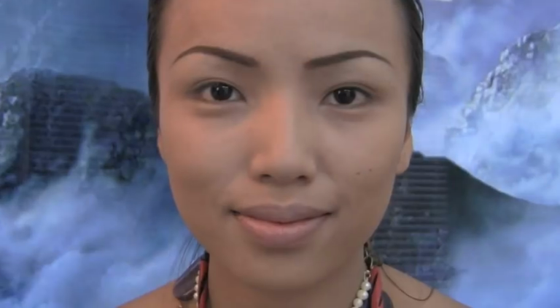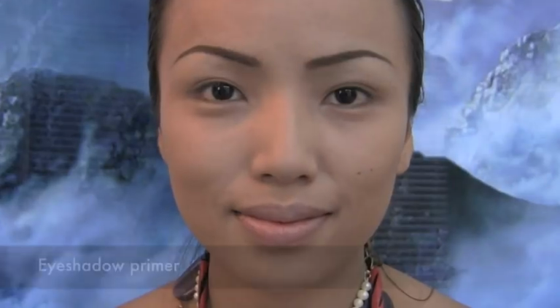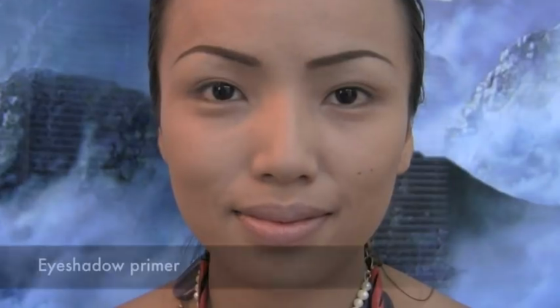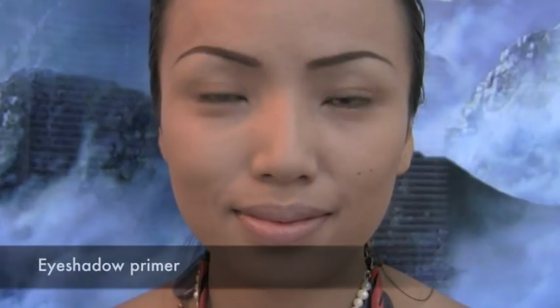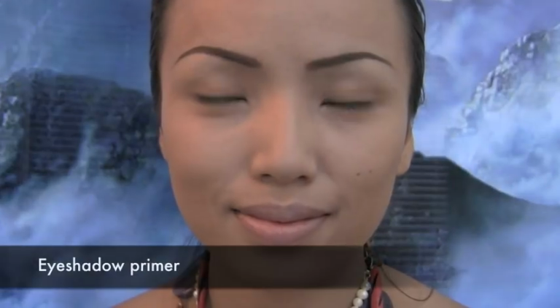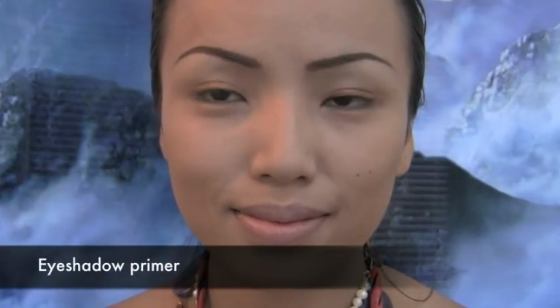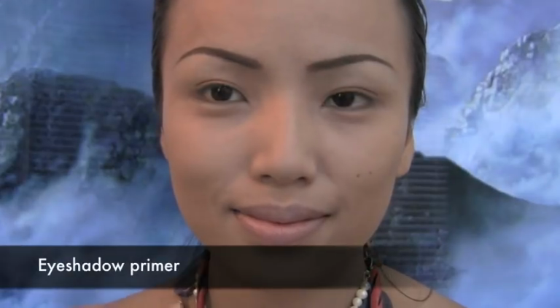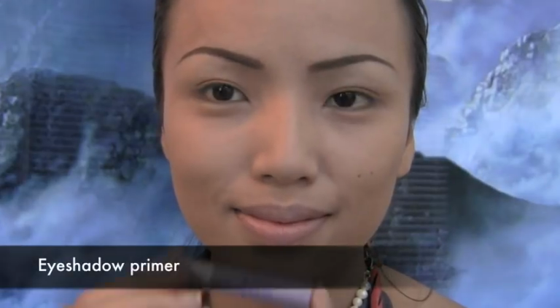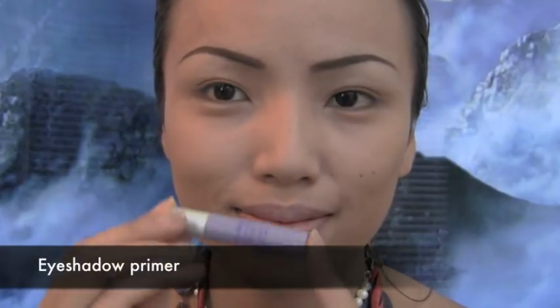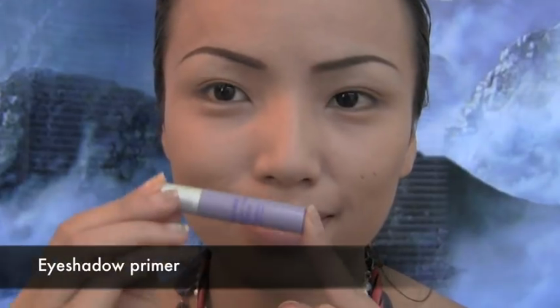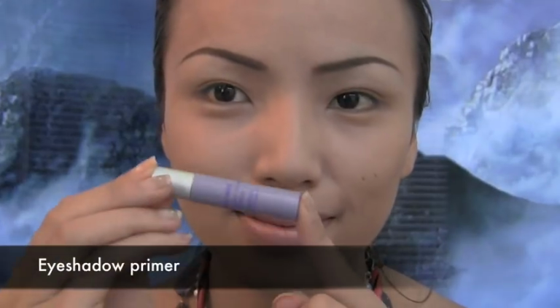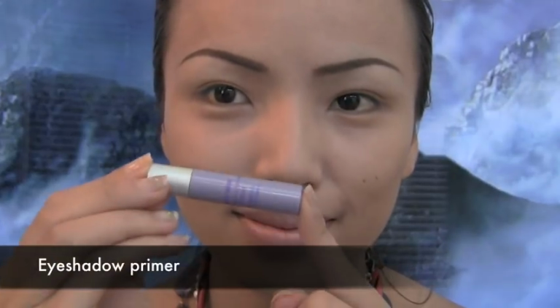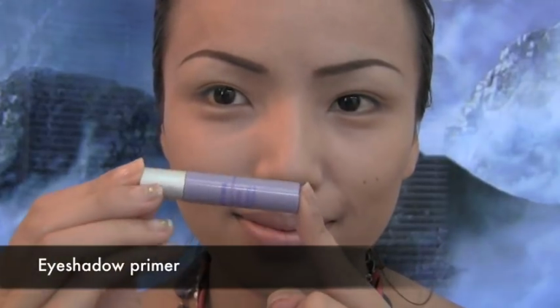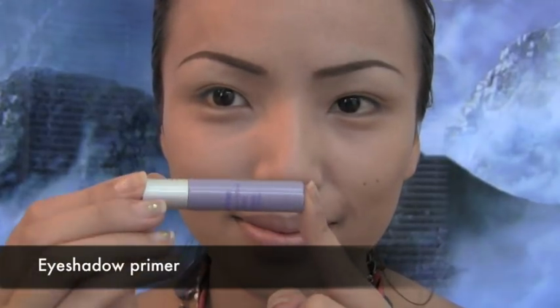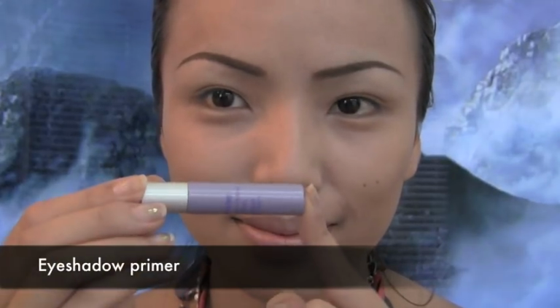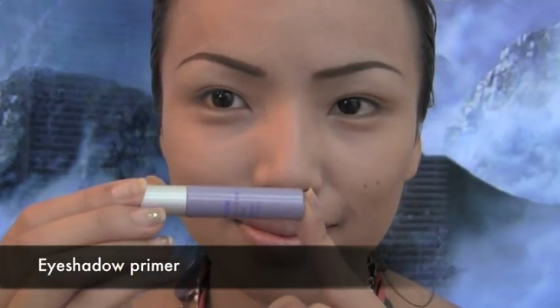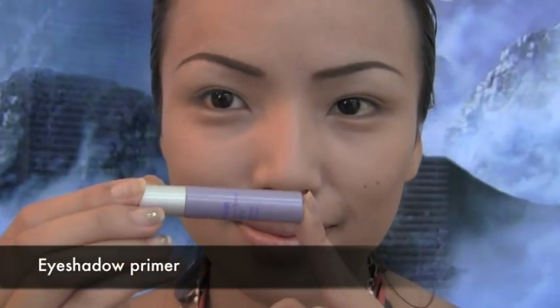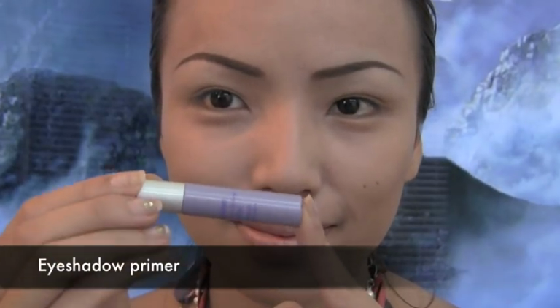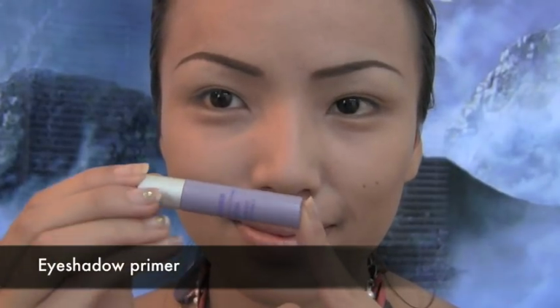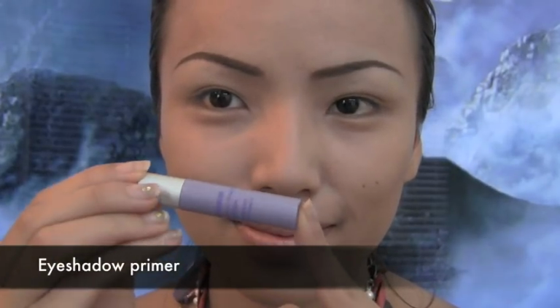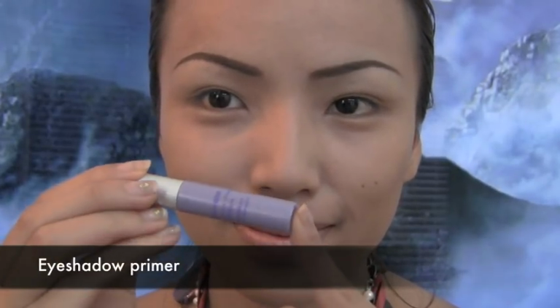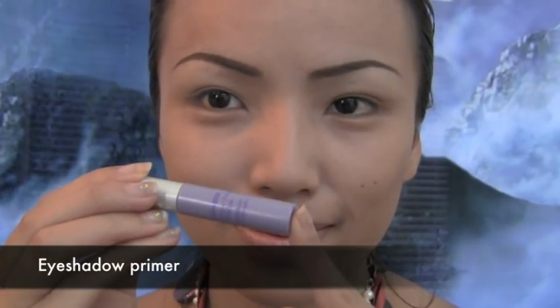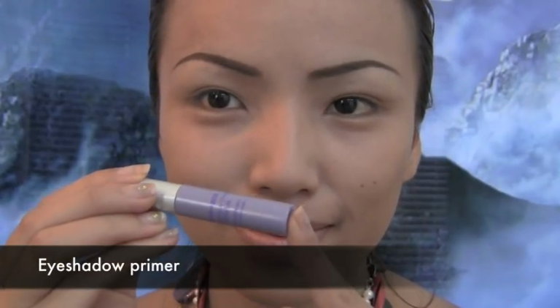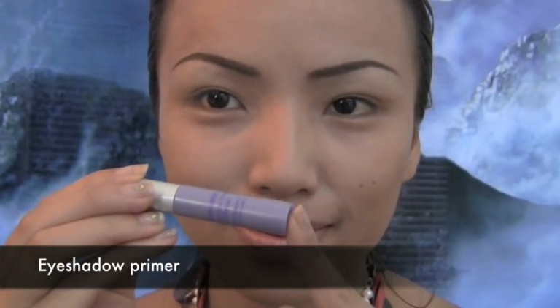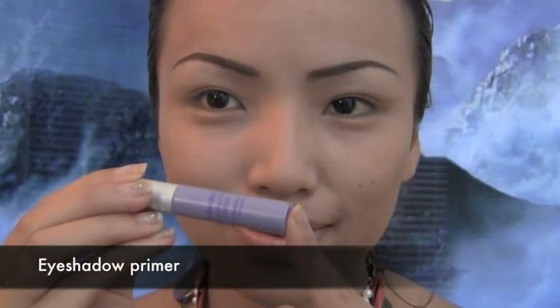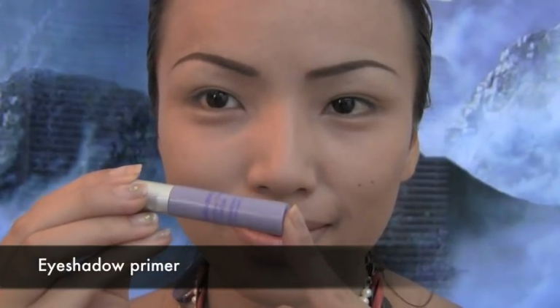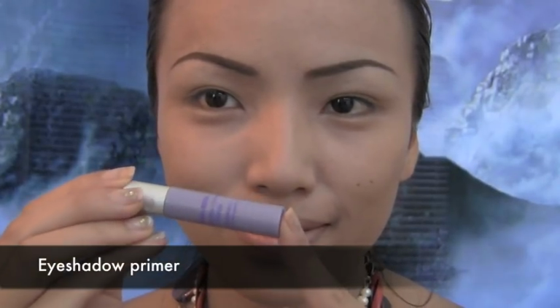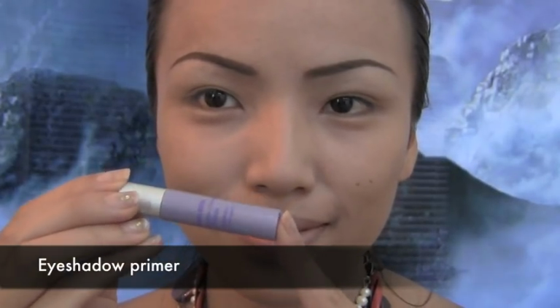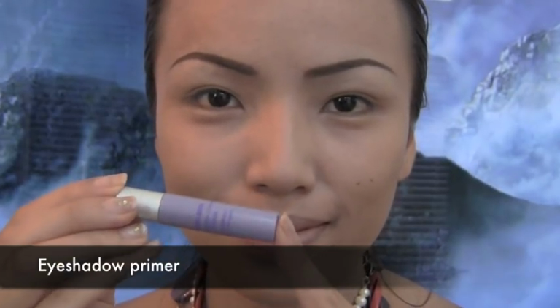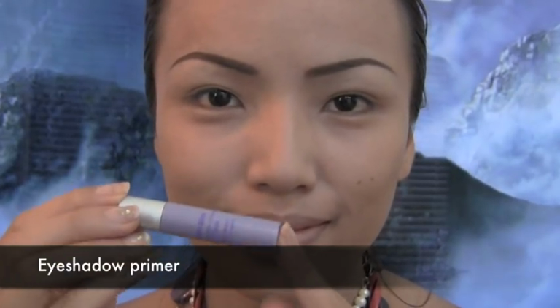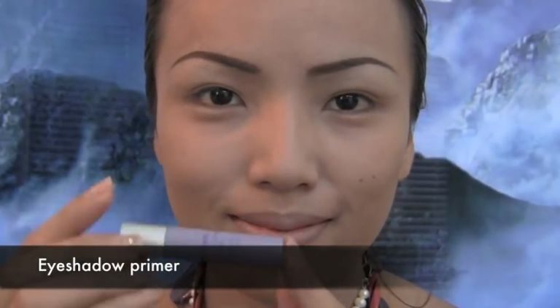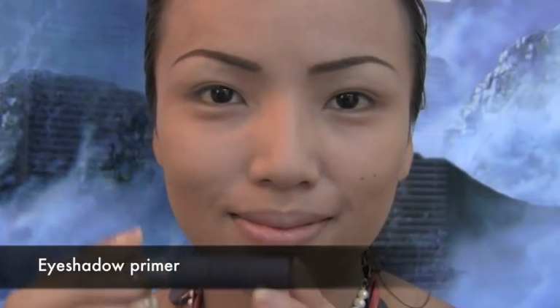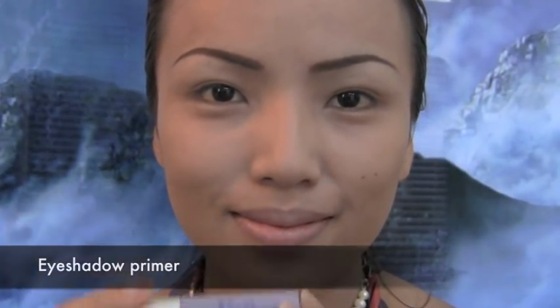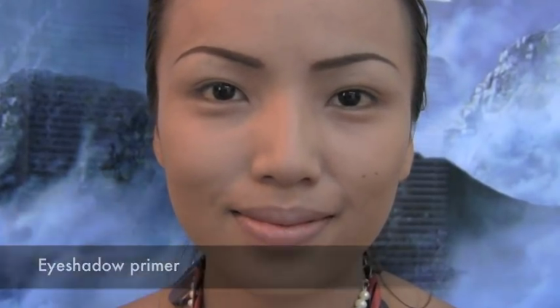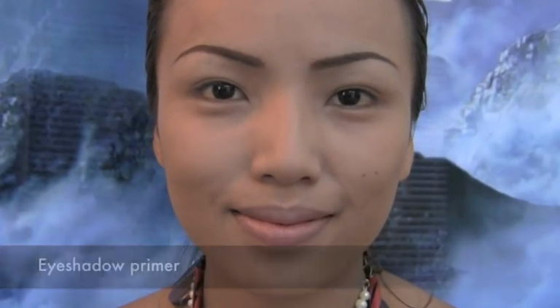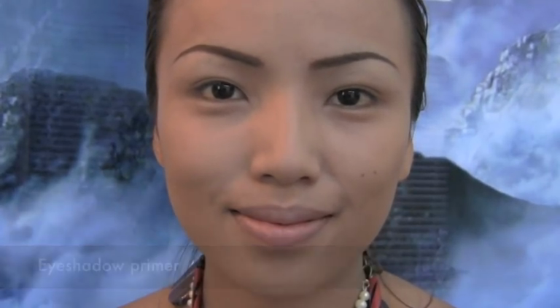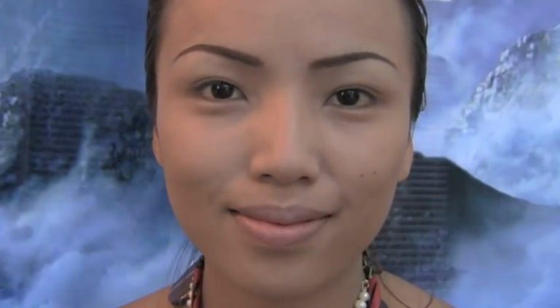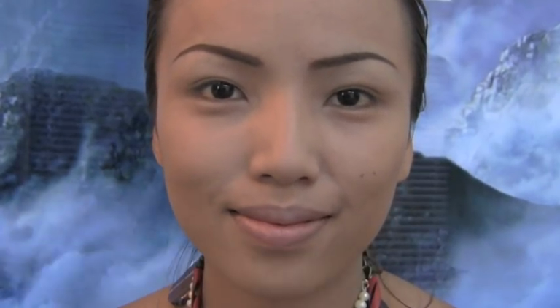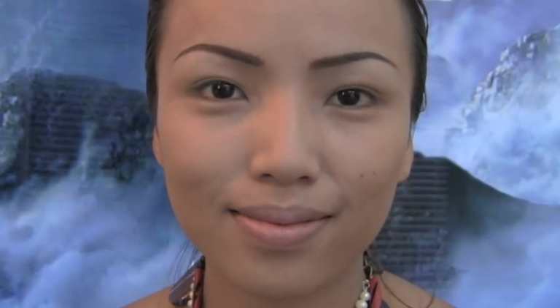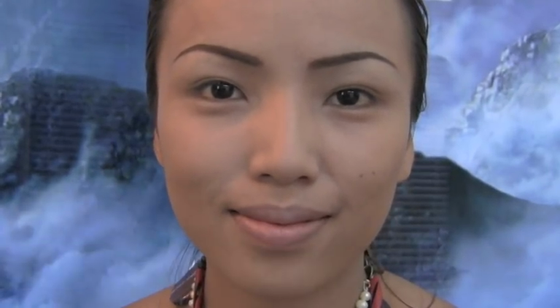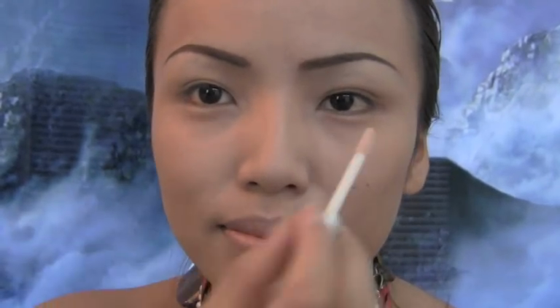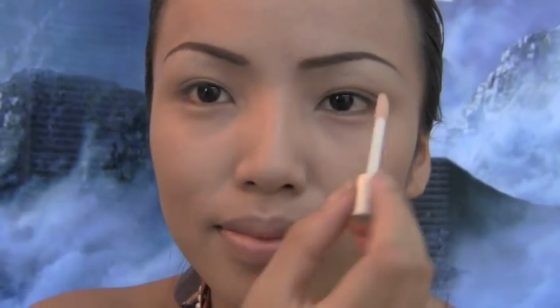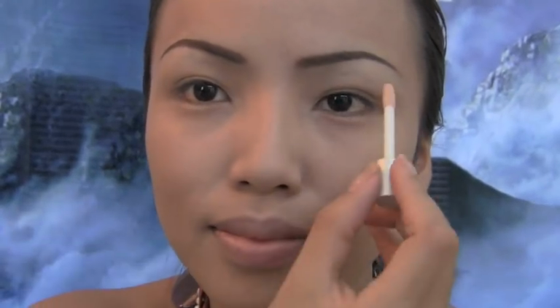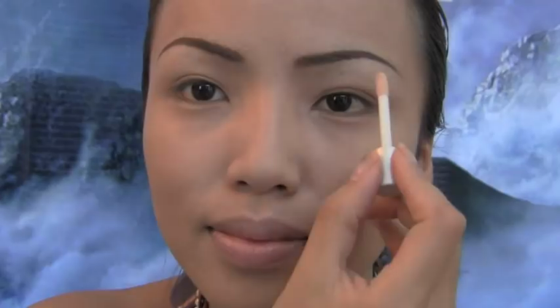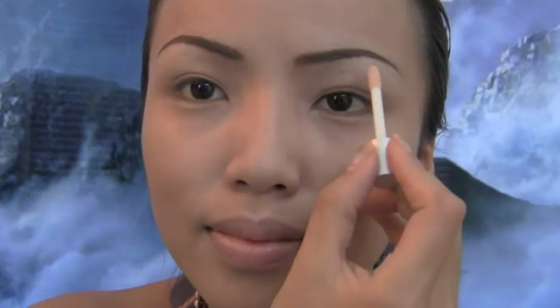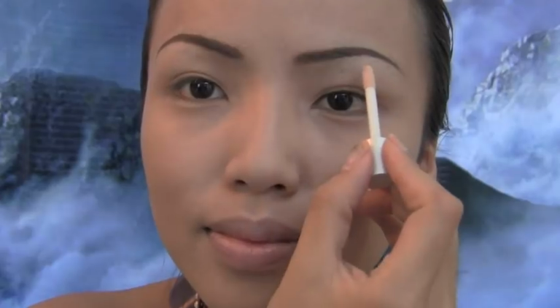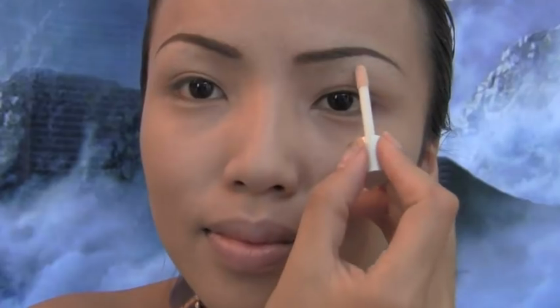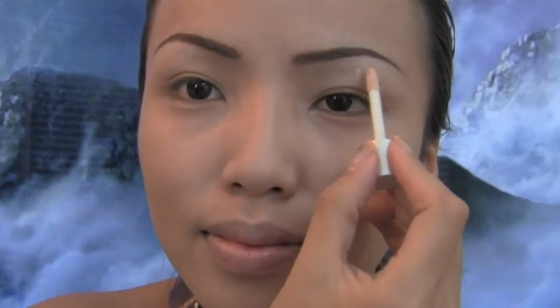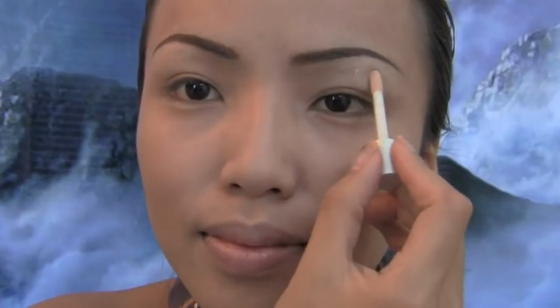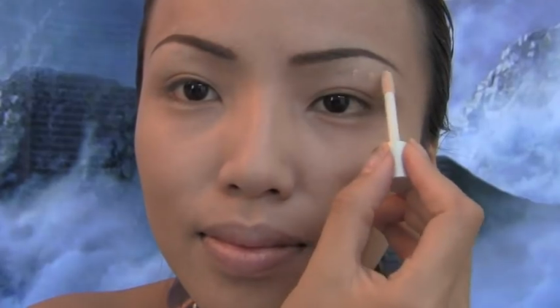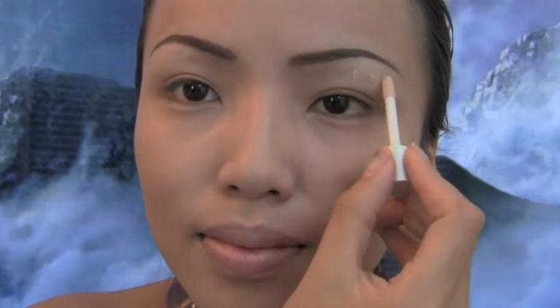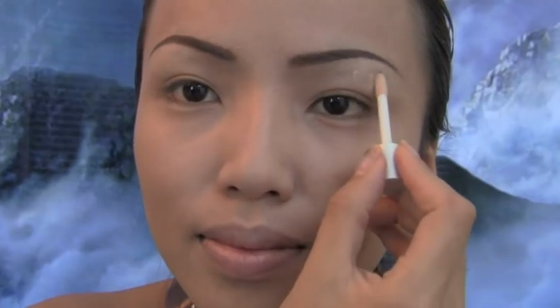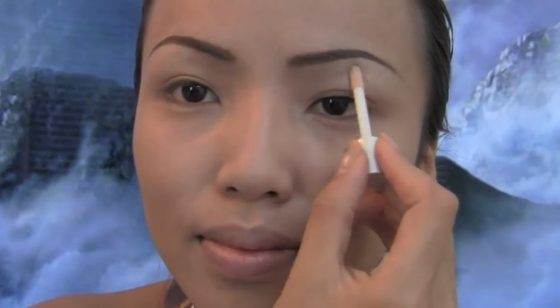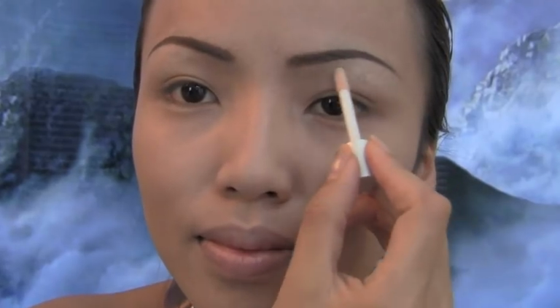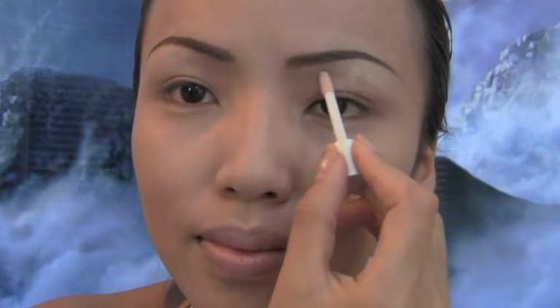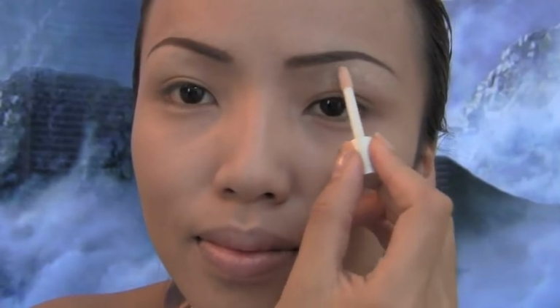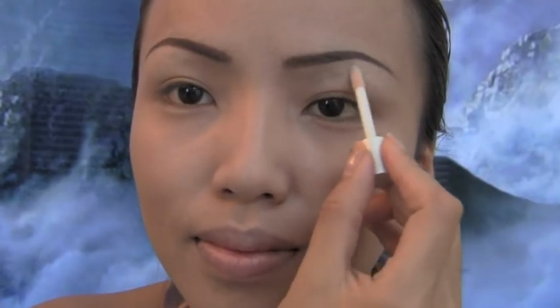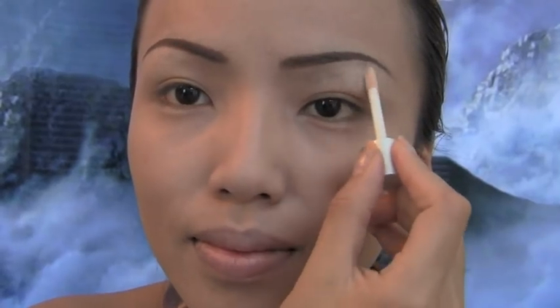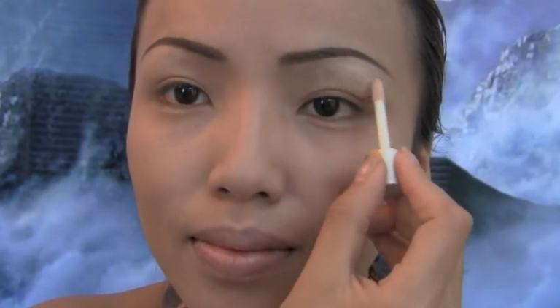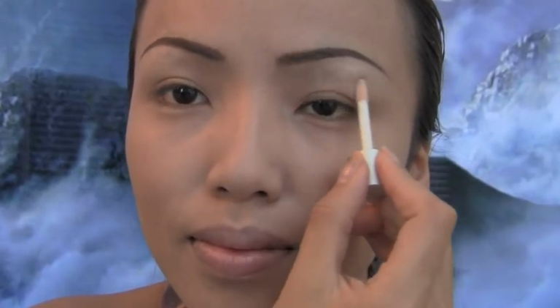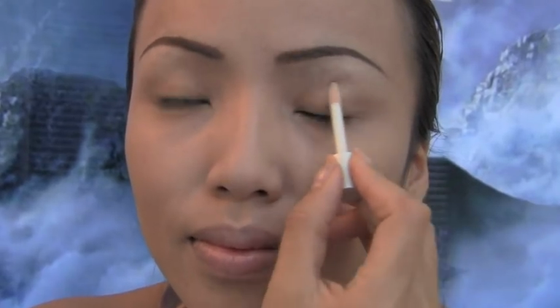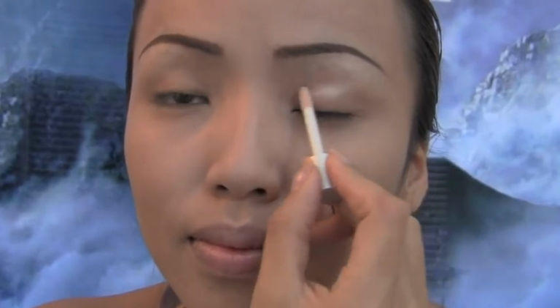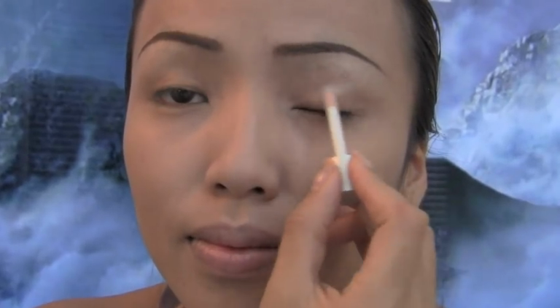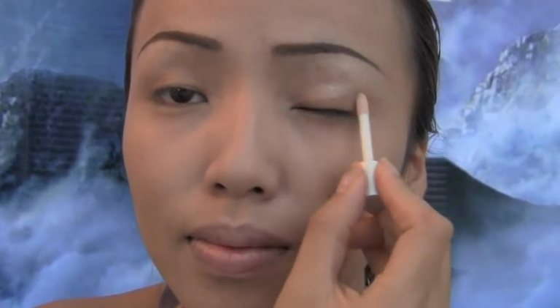Moving on to the eyes, first I'll be taking this eyeshadow primer and apply this as a base for the eyeshadows.